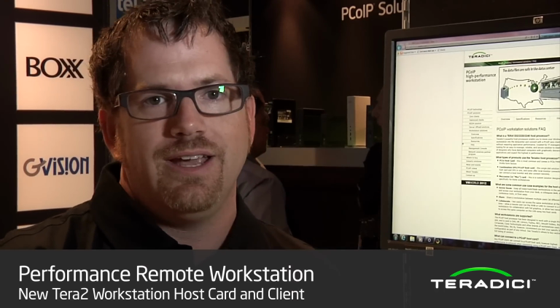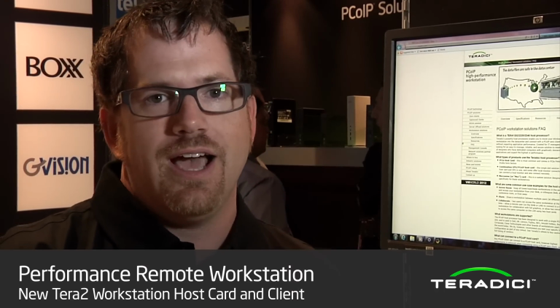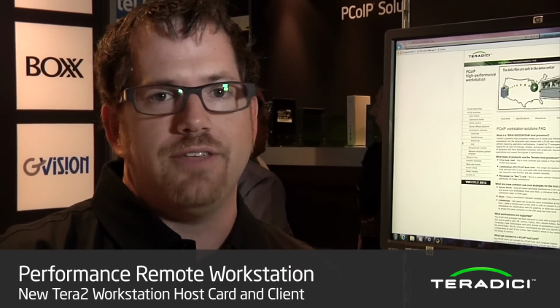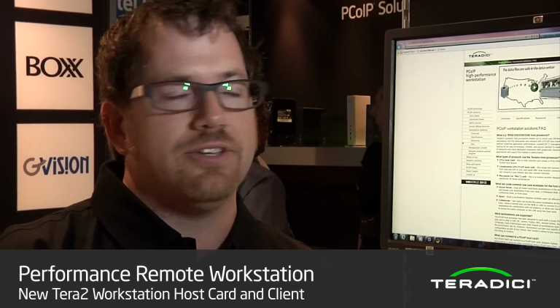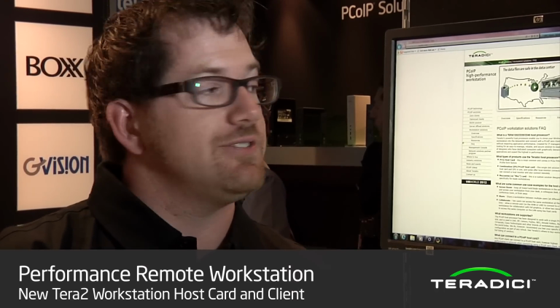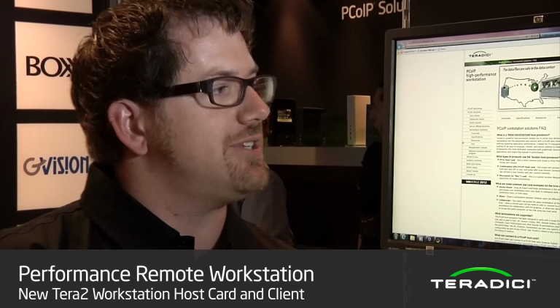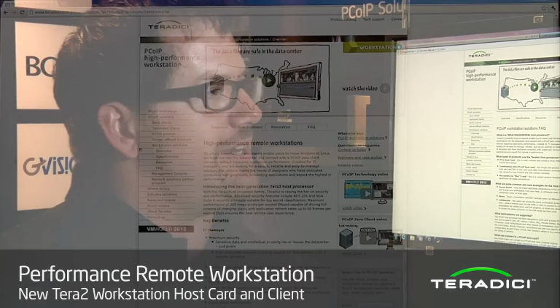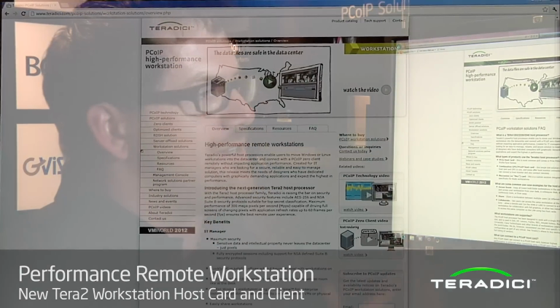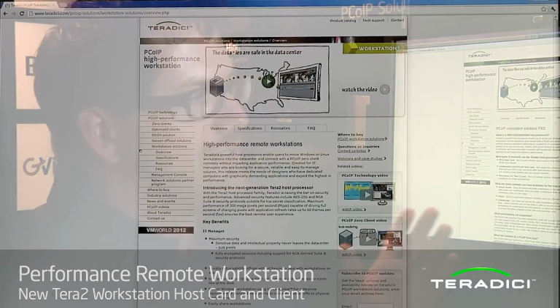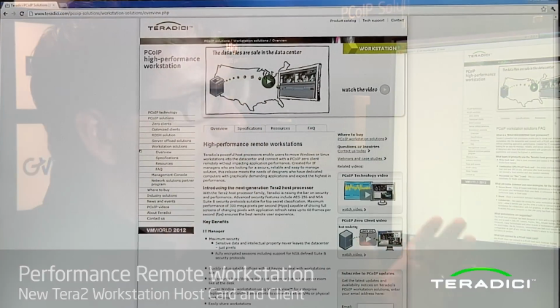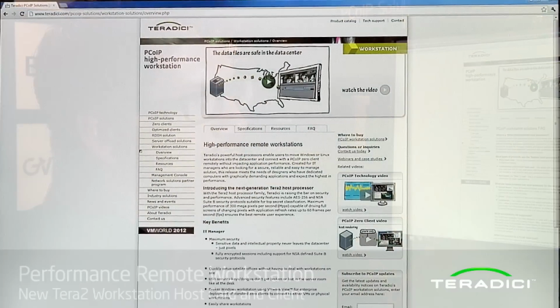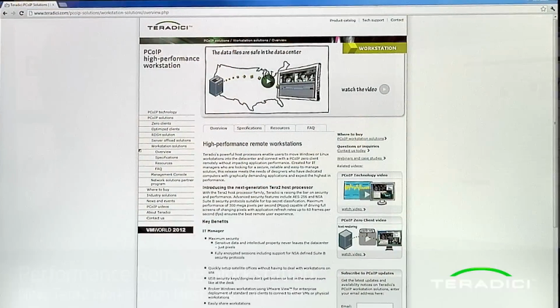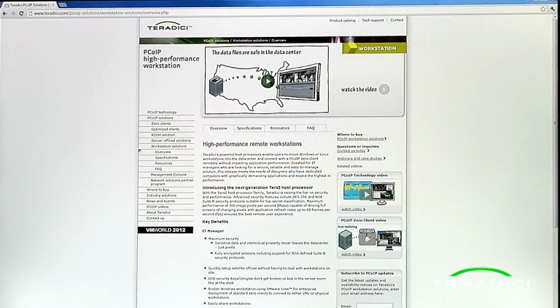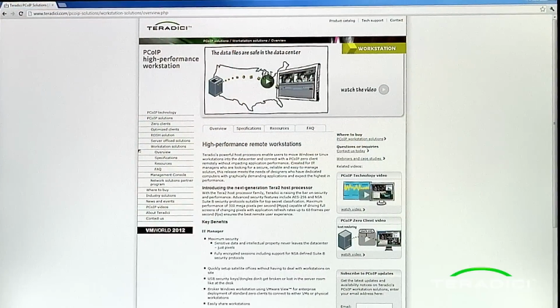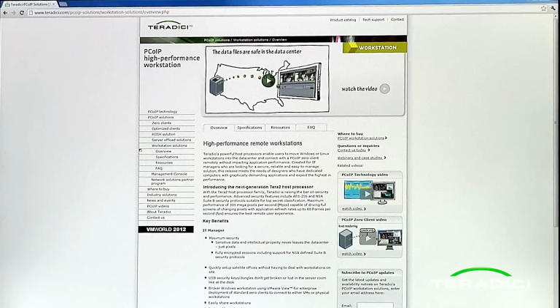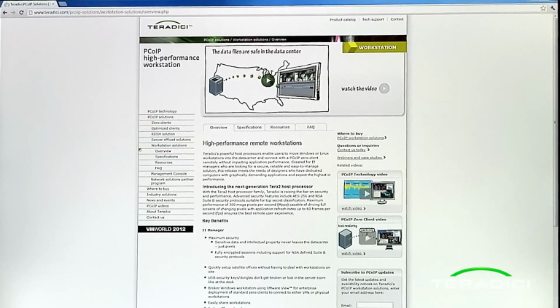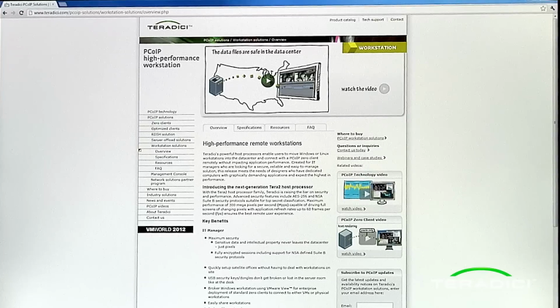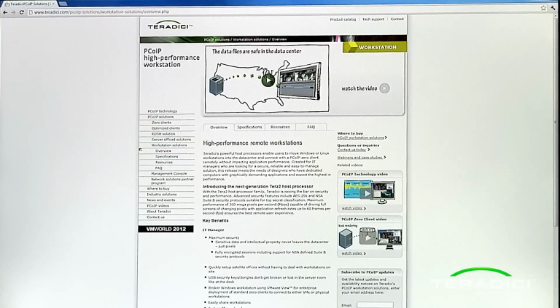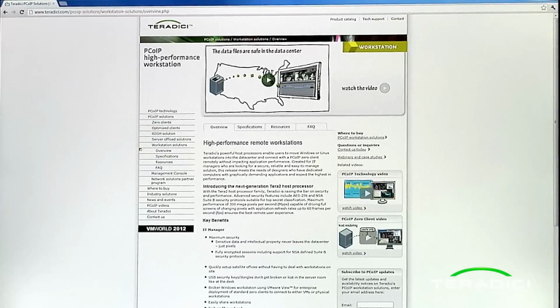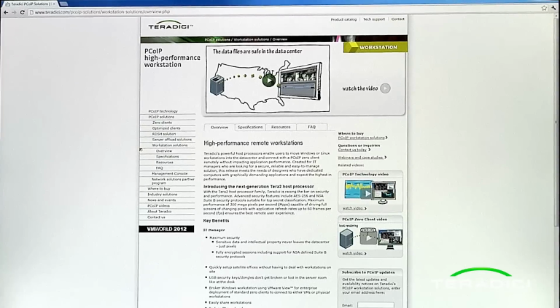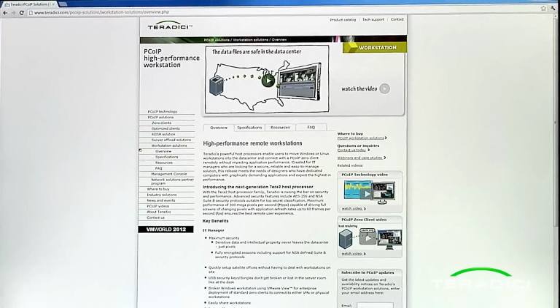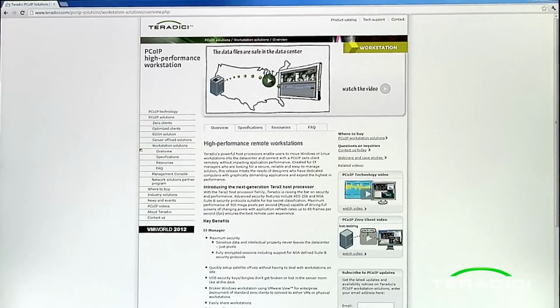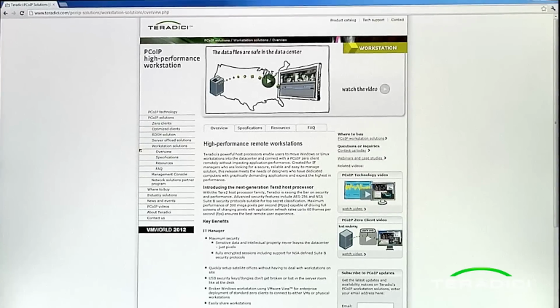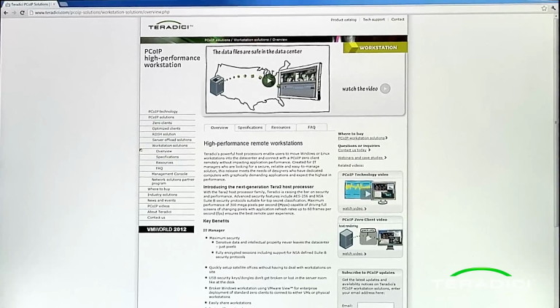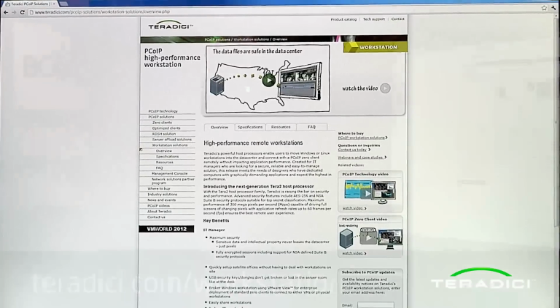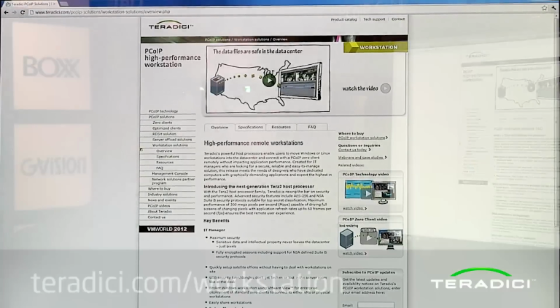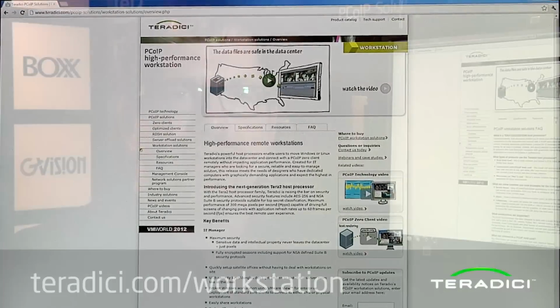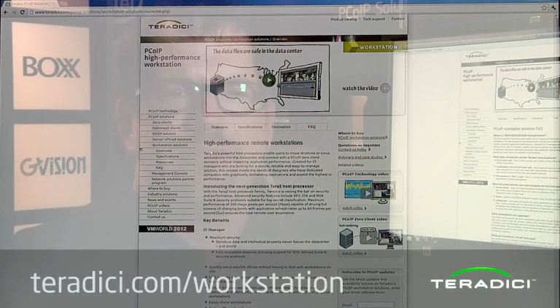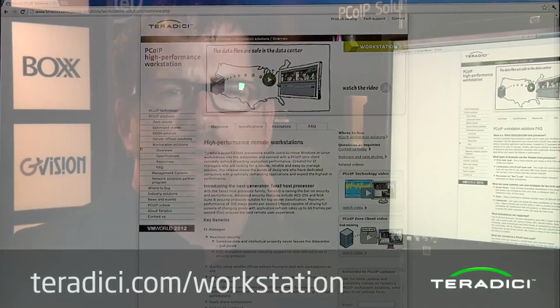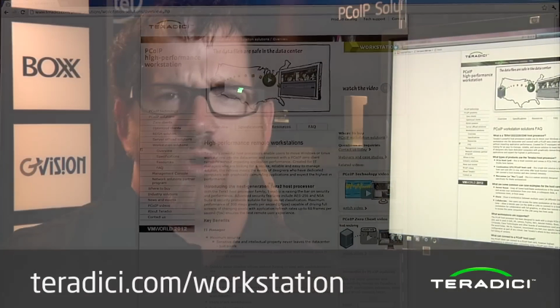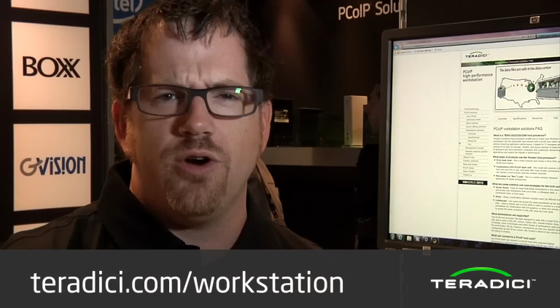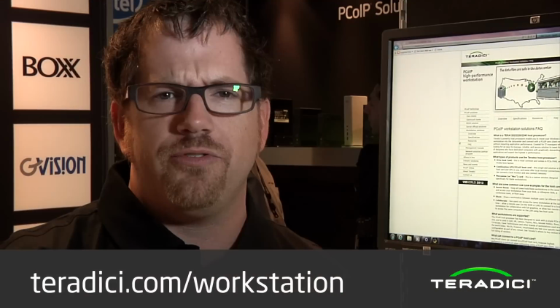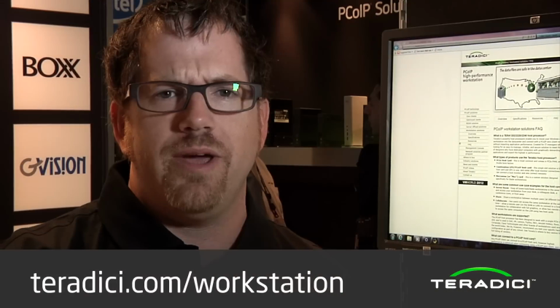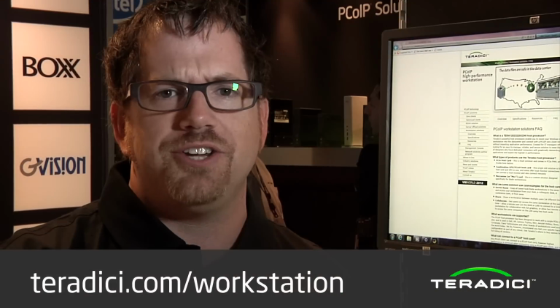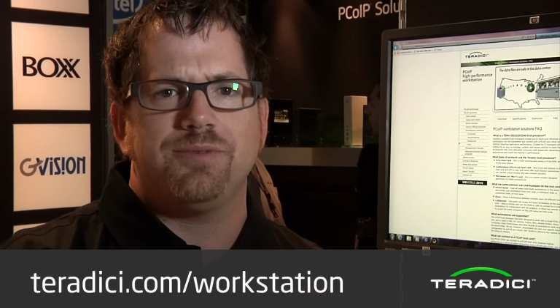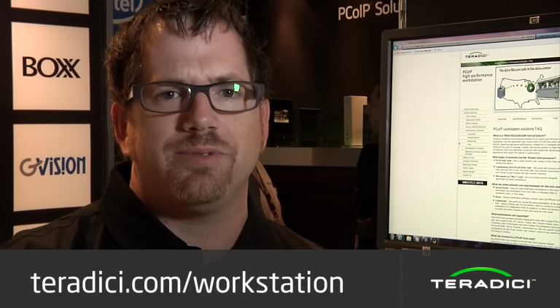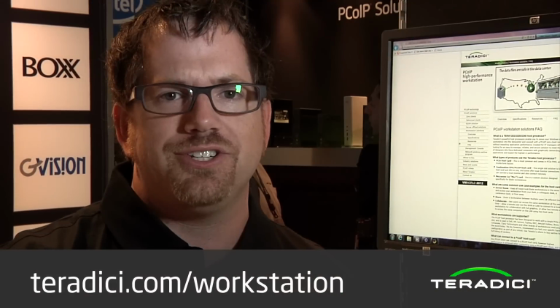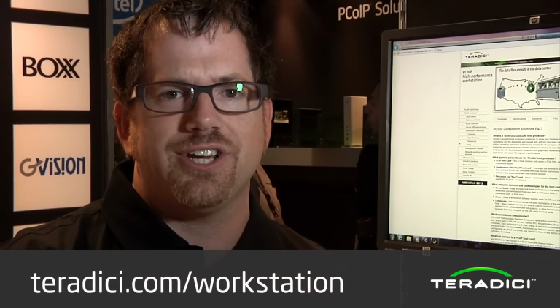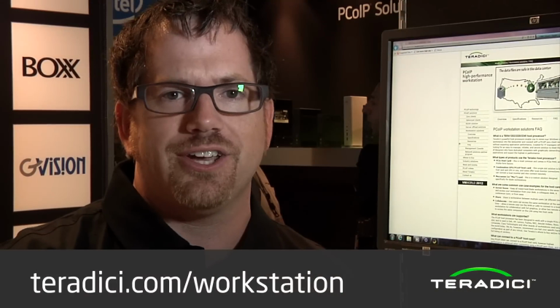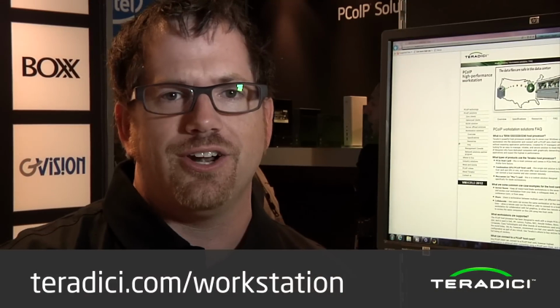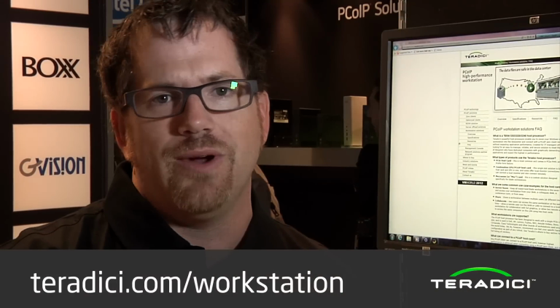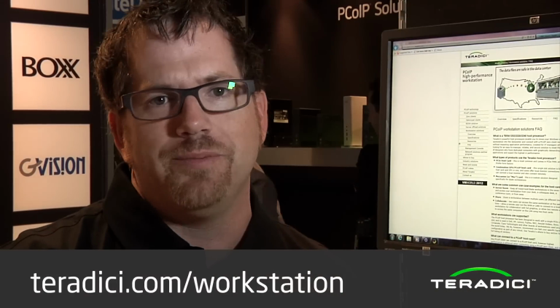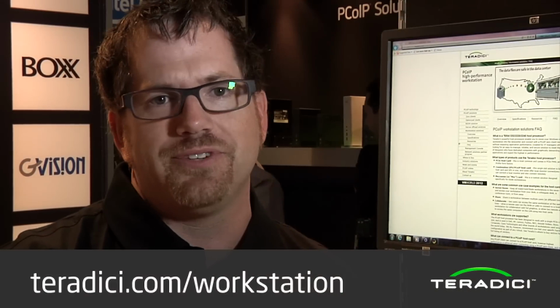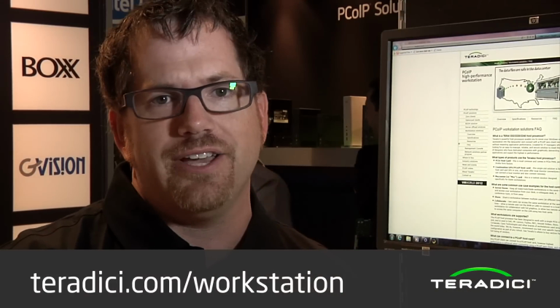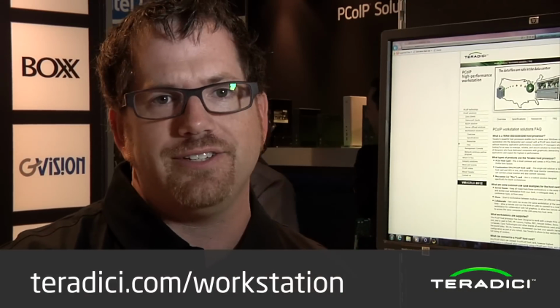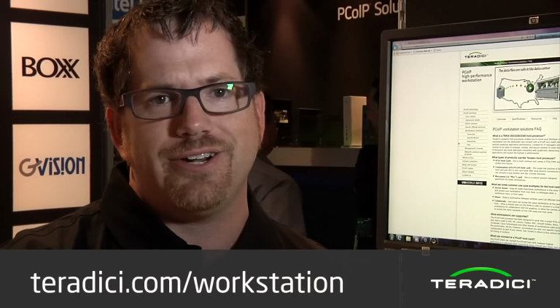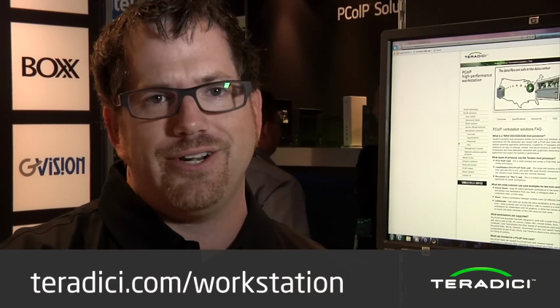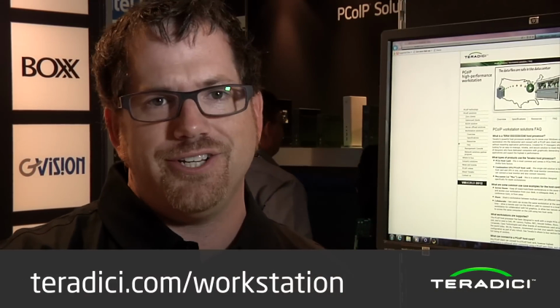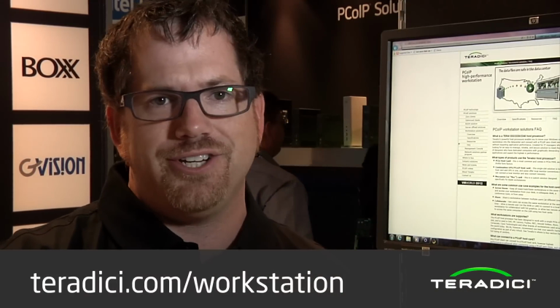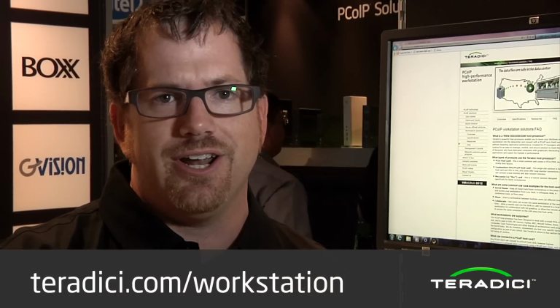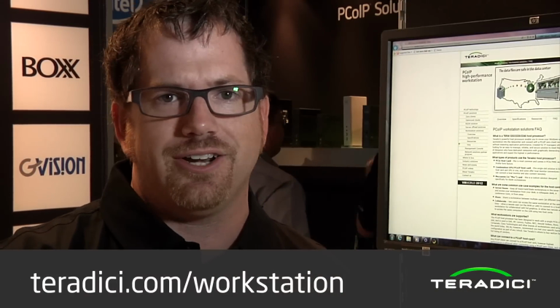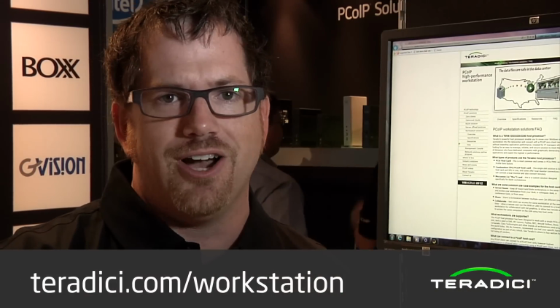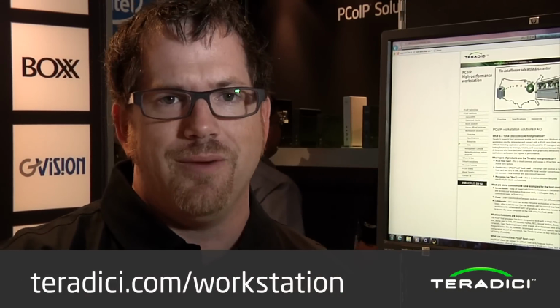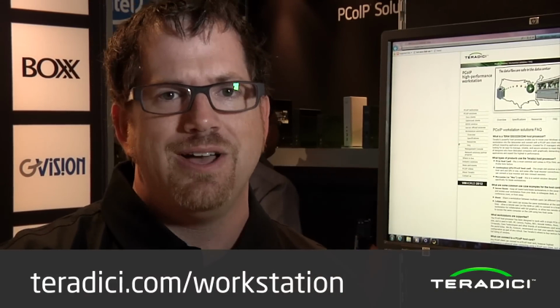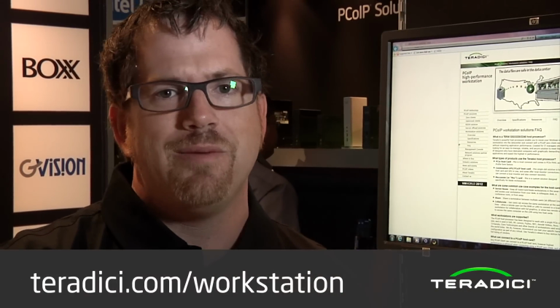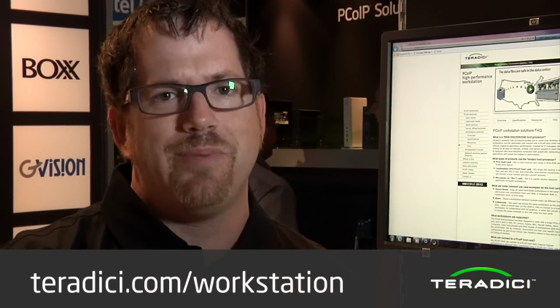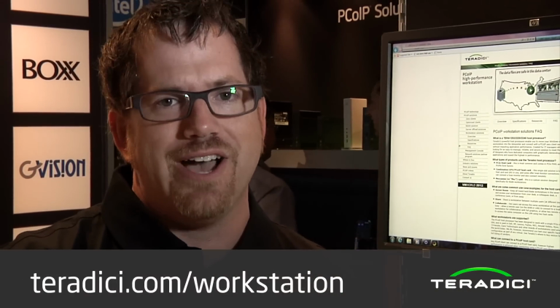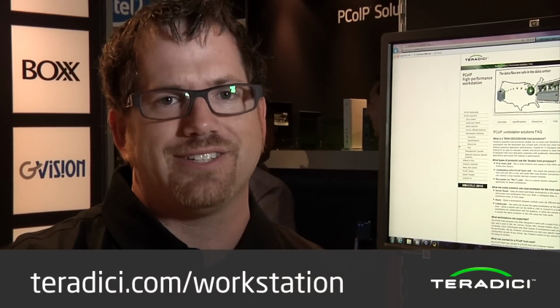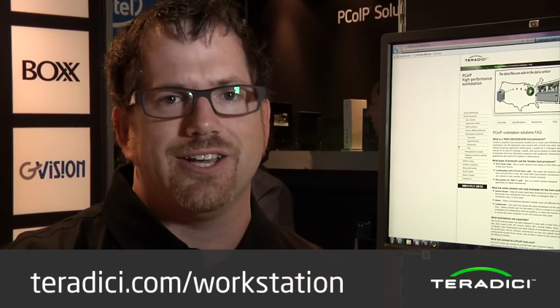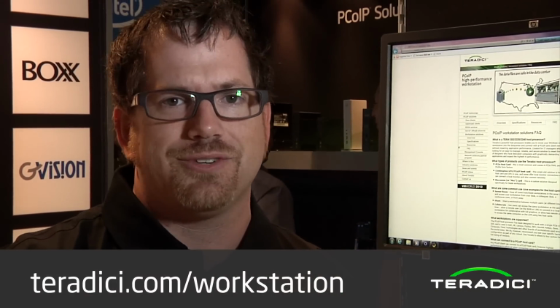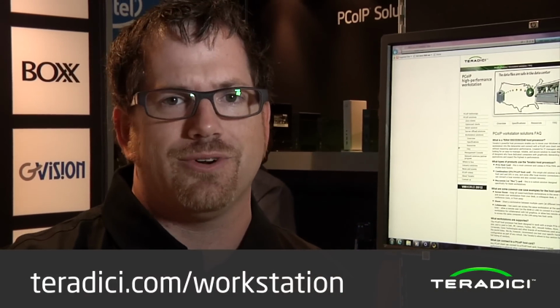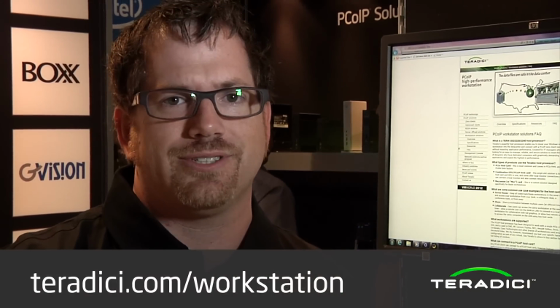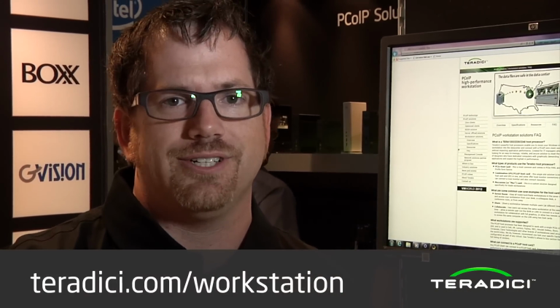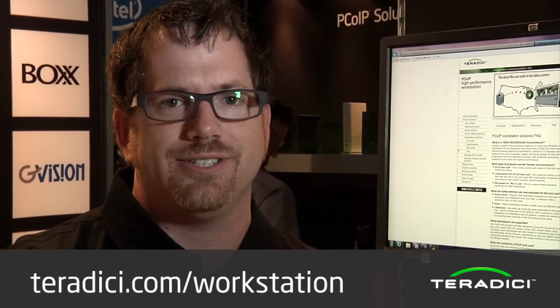On the desktop here we have the HP T310. As you can see, same performance, same grade, high quality. For more information, please check out our website at teradici.com/workstation.